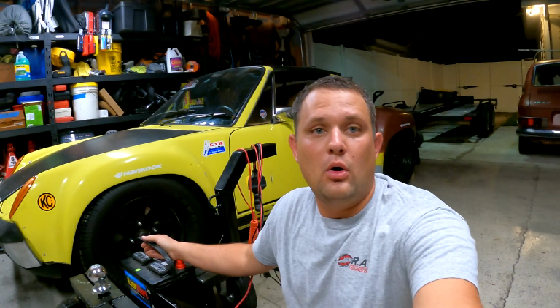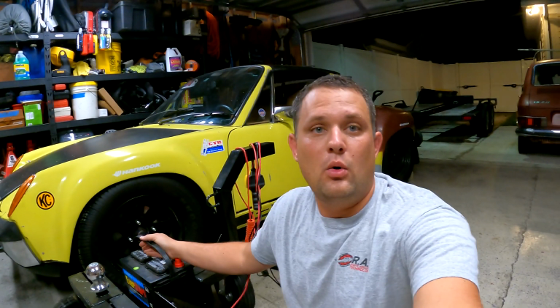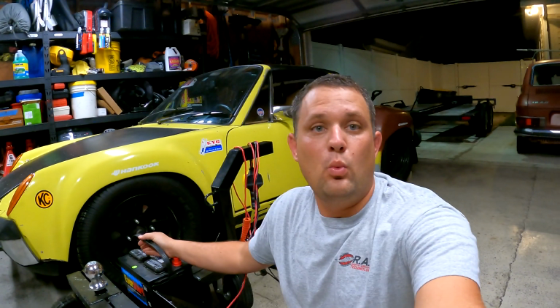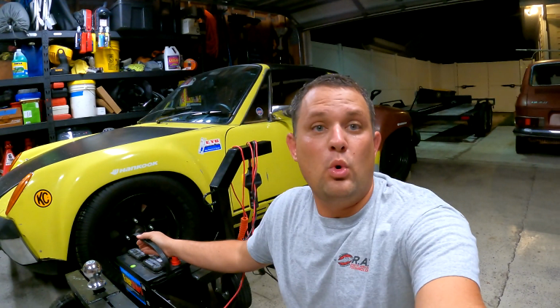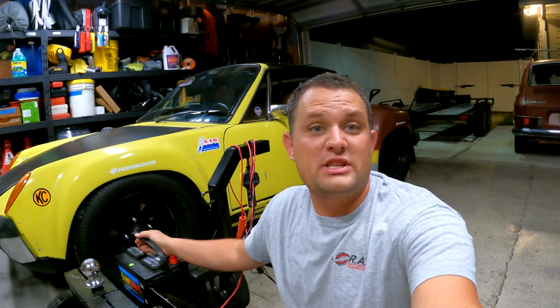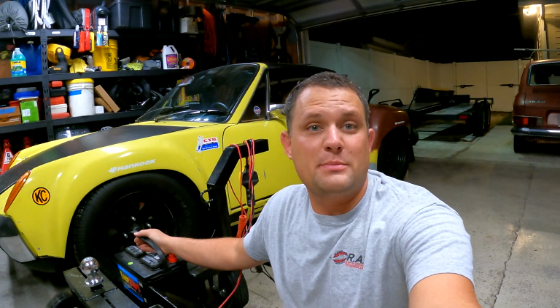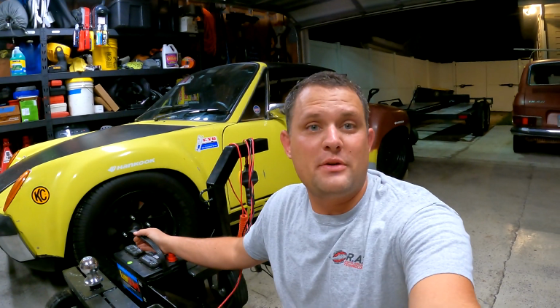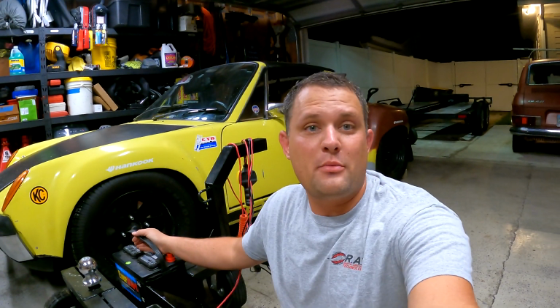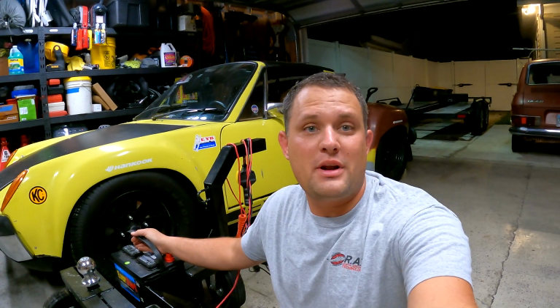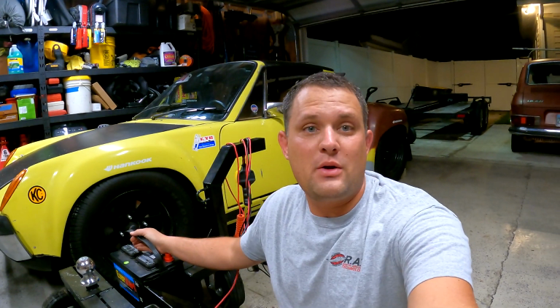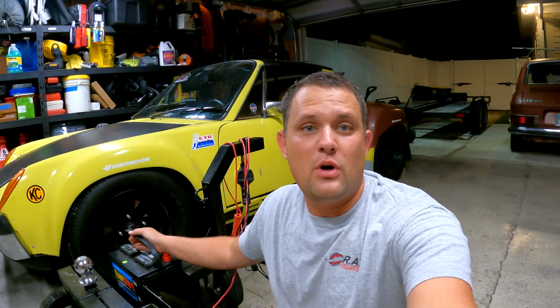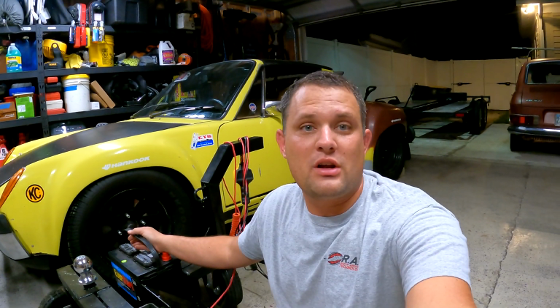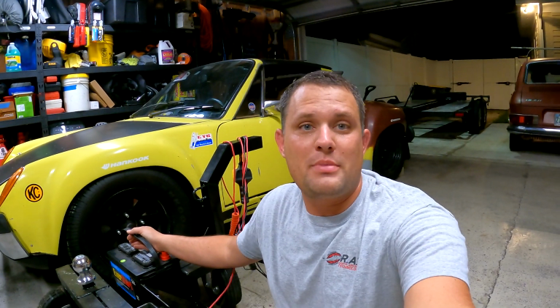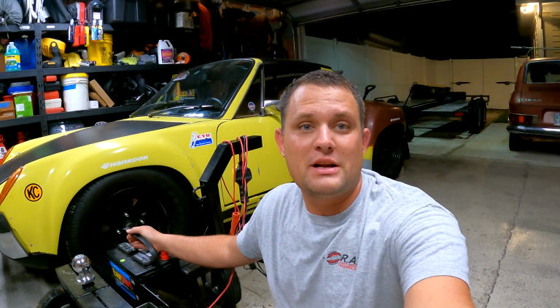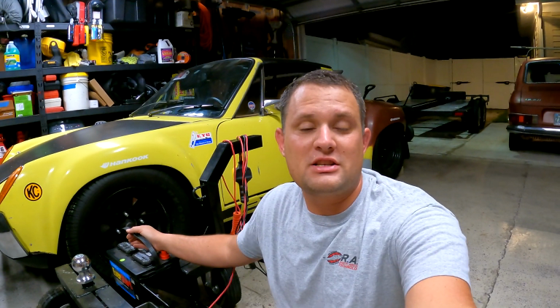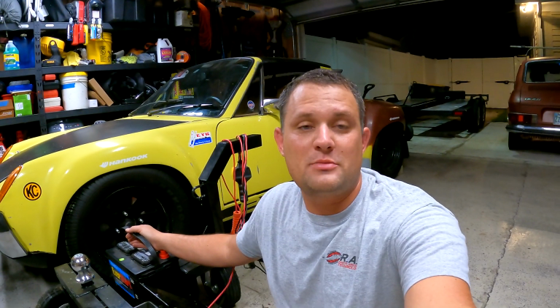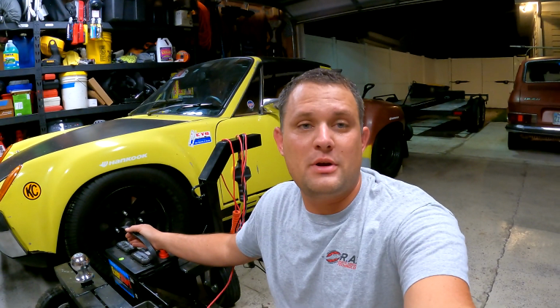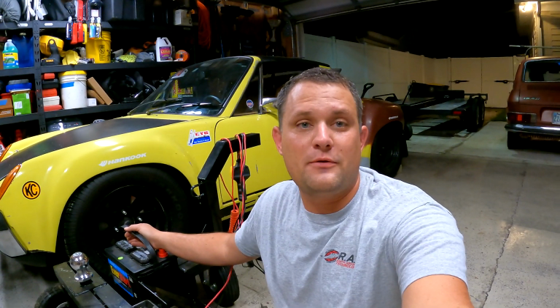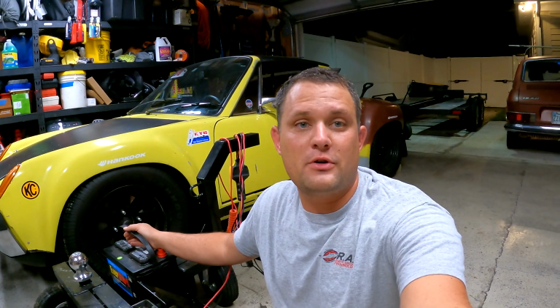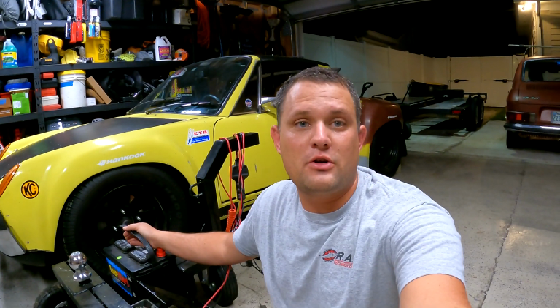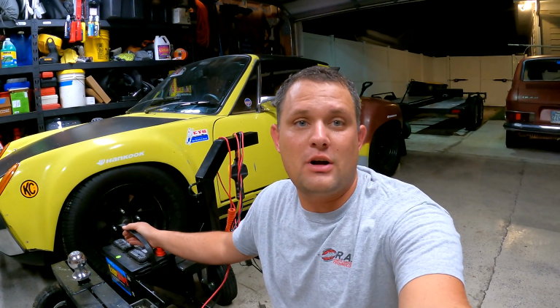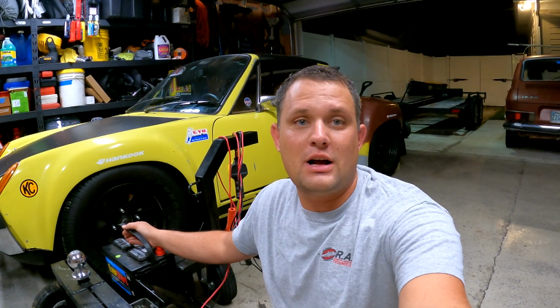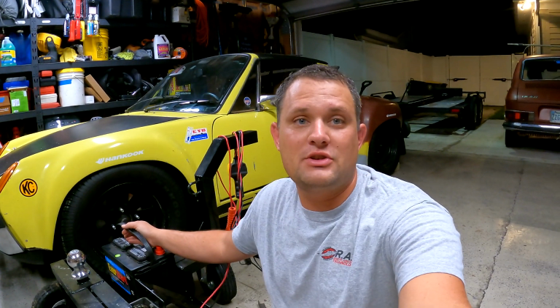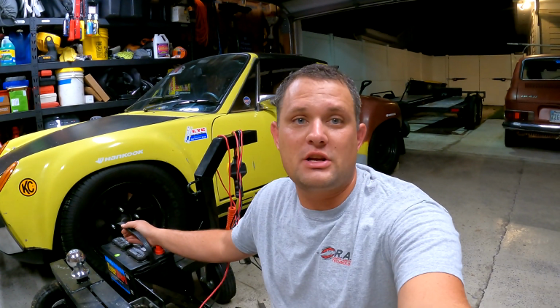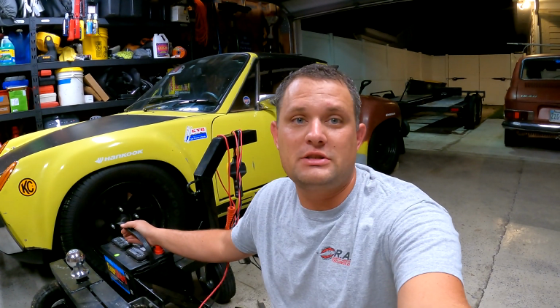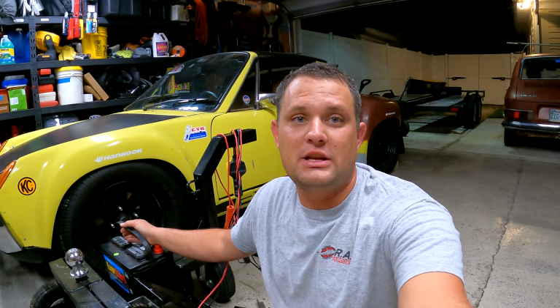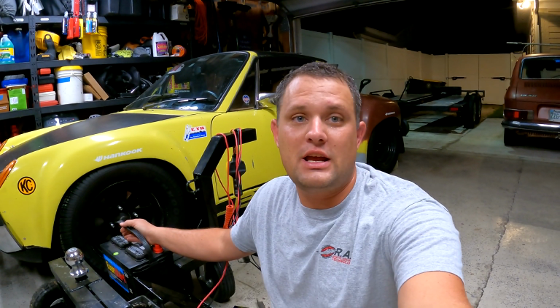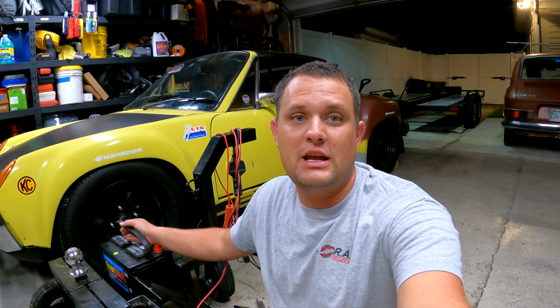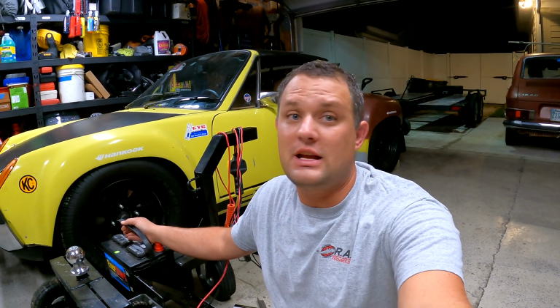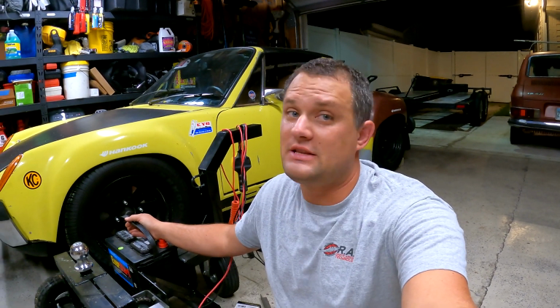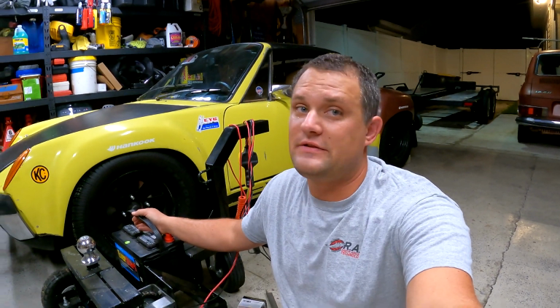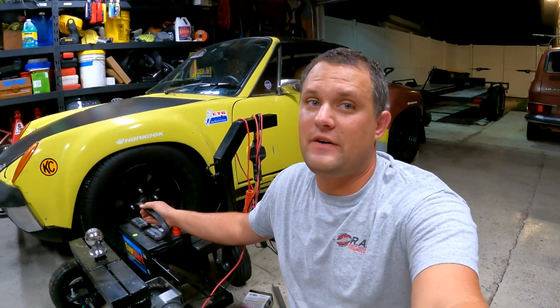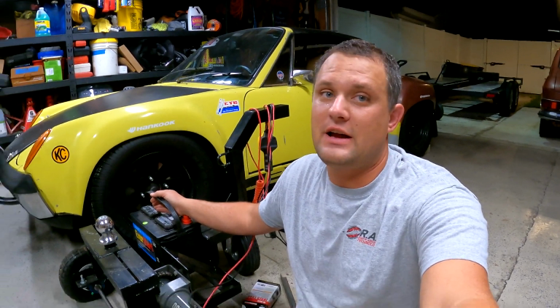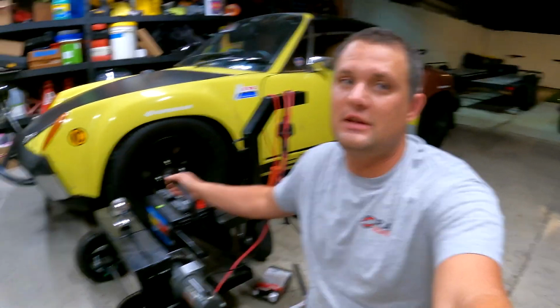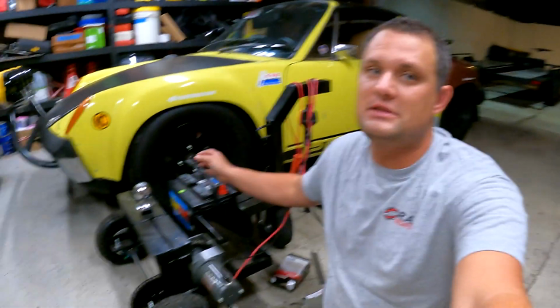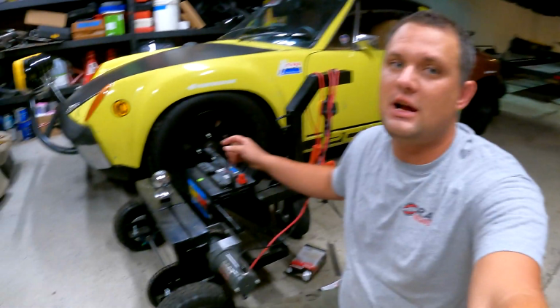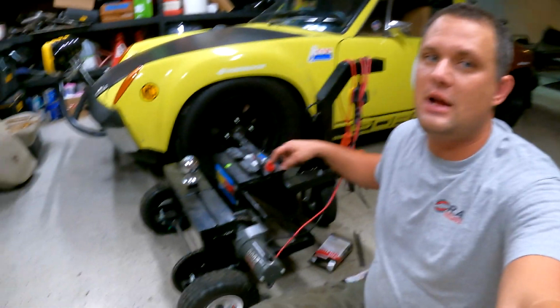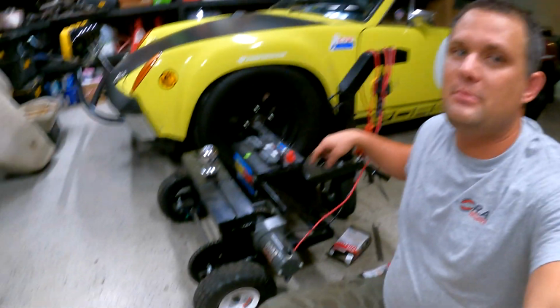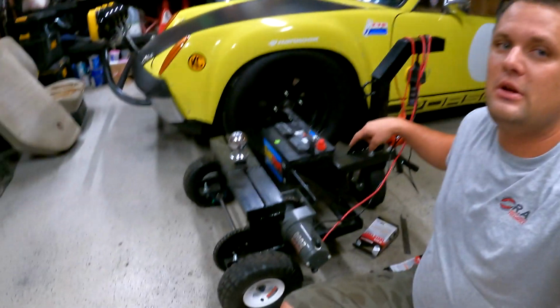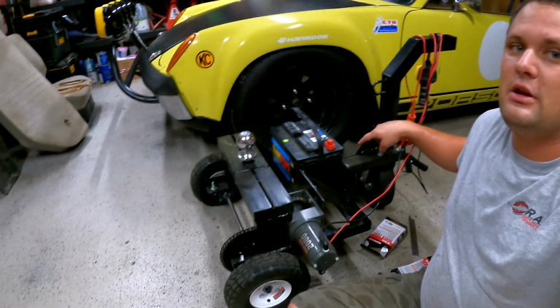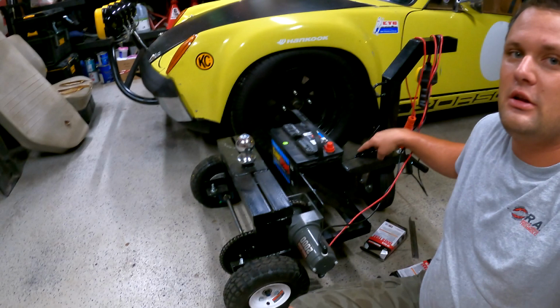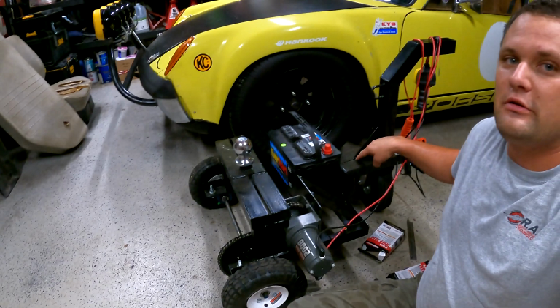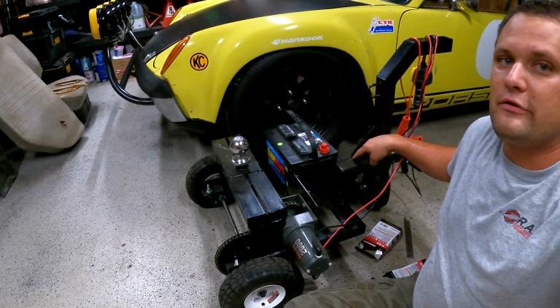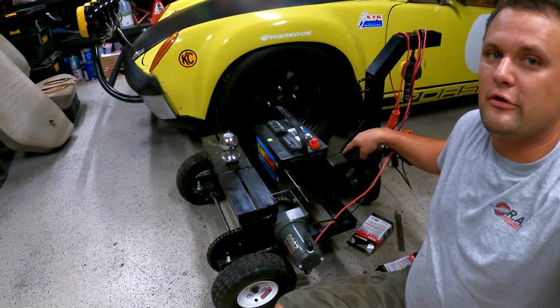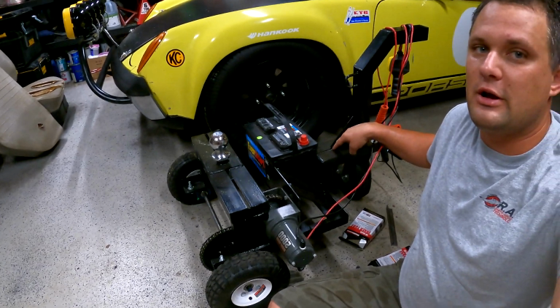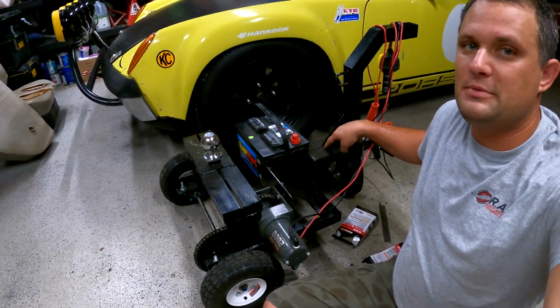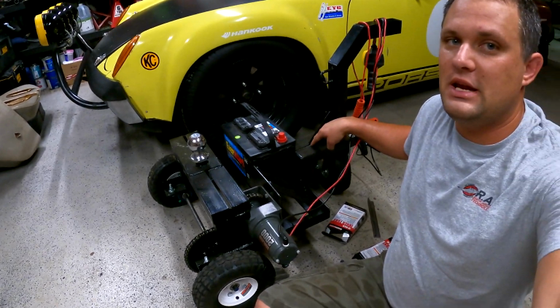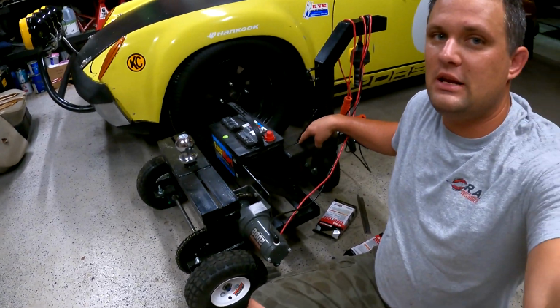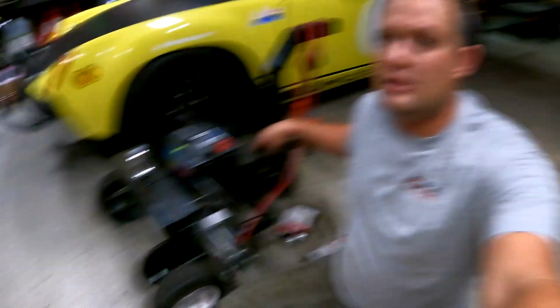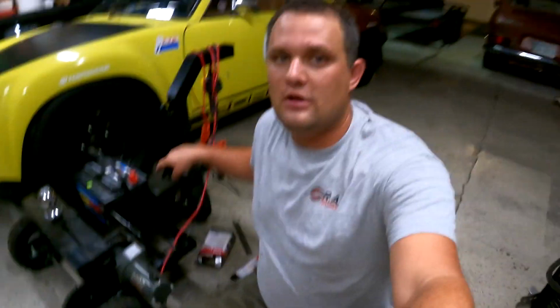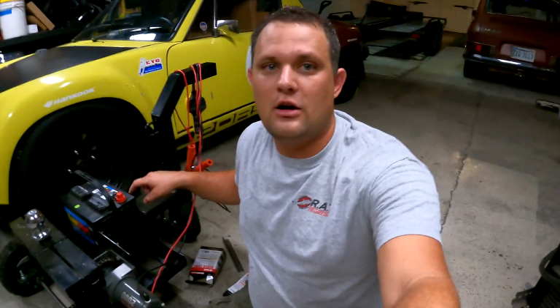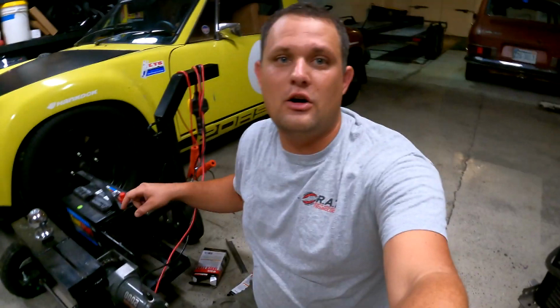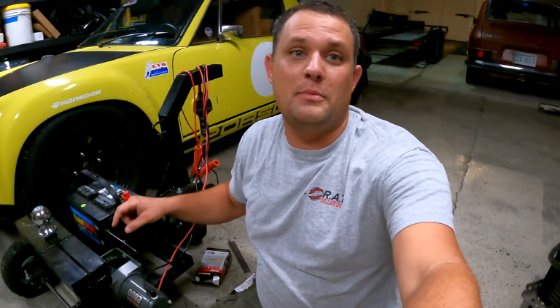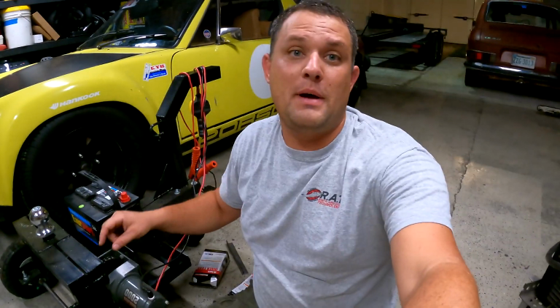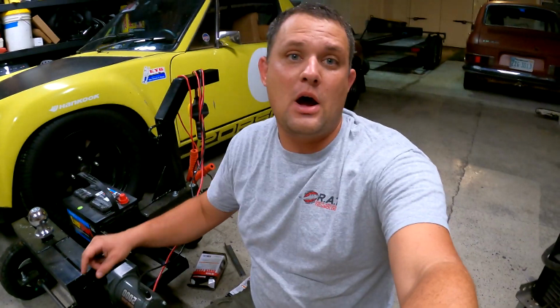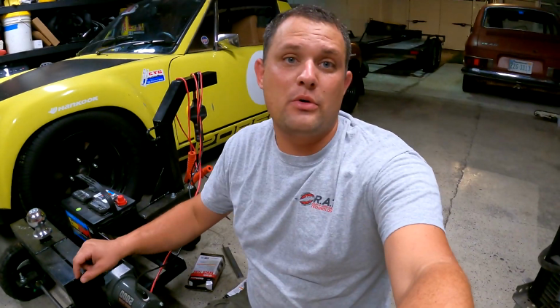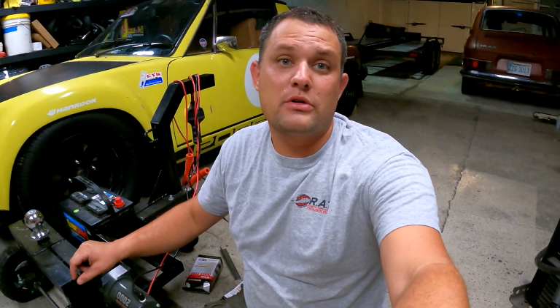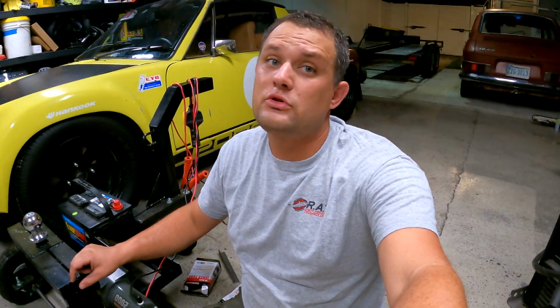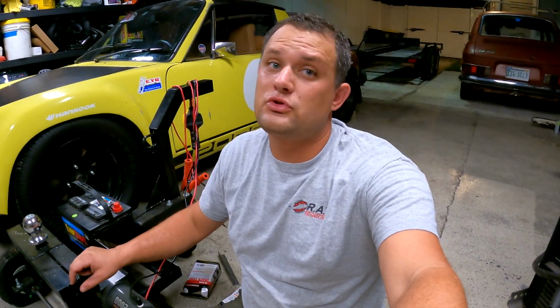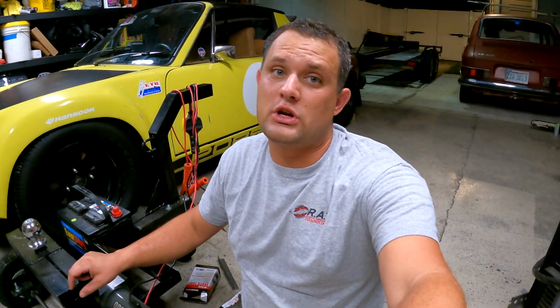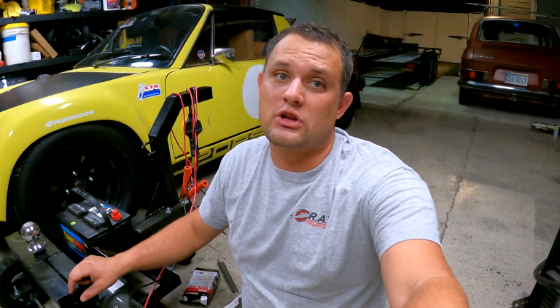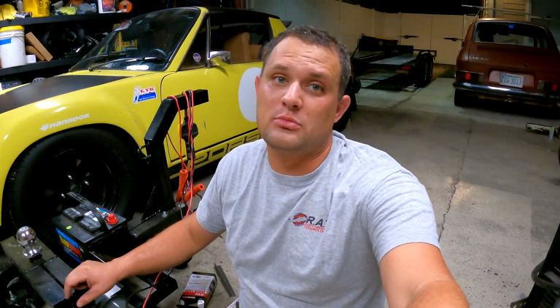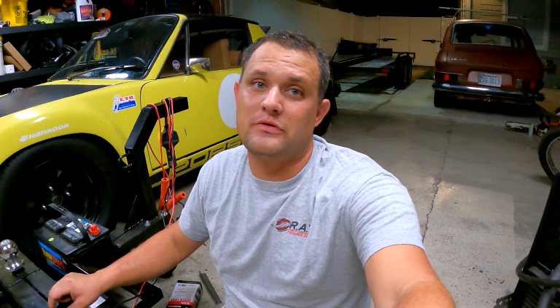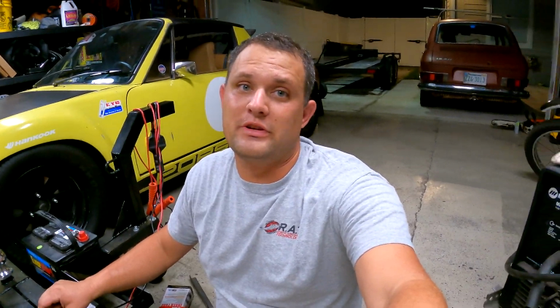What's up everybody, welcome back to the Barefoot Garage. Today it's finally time for an update on the powered trailer mover.